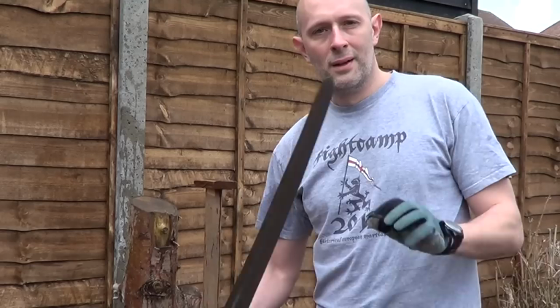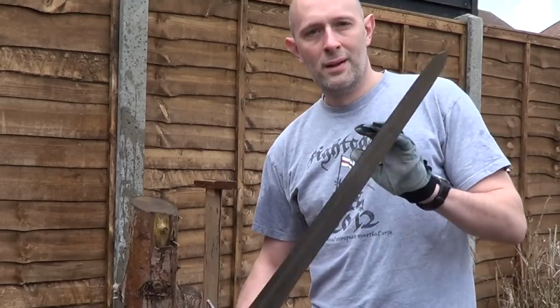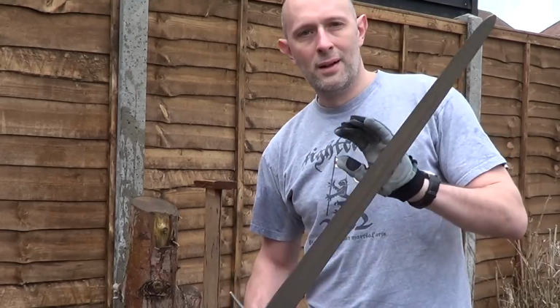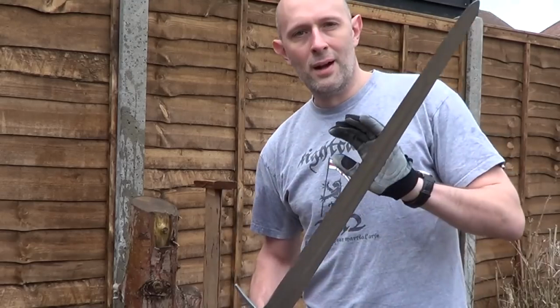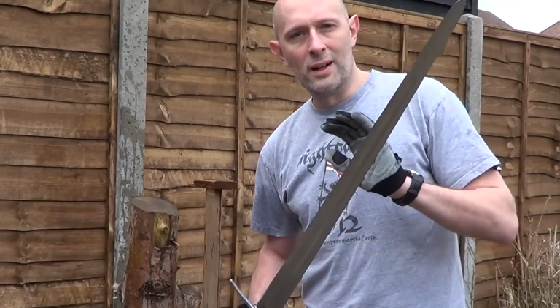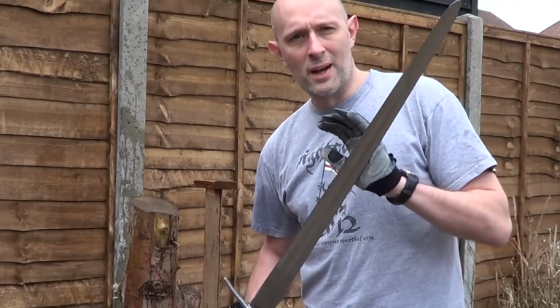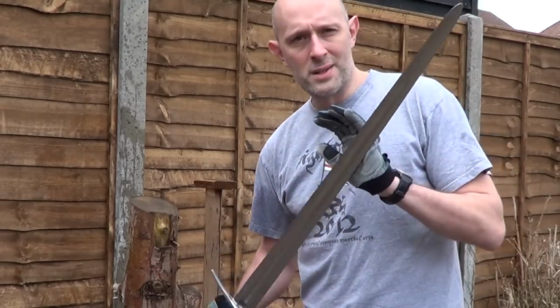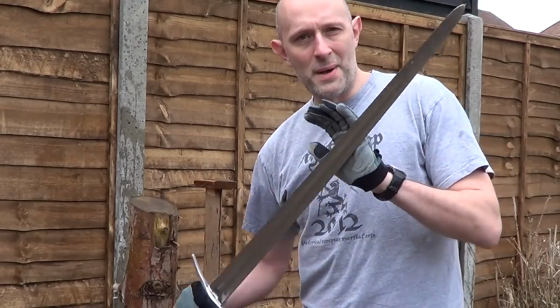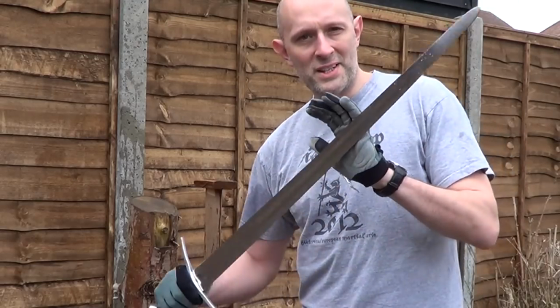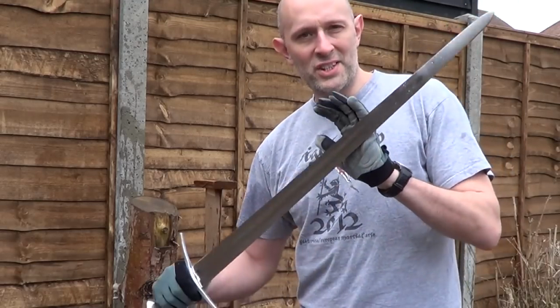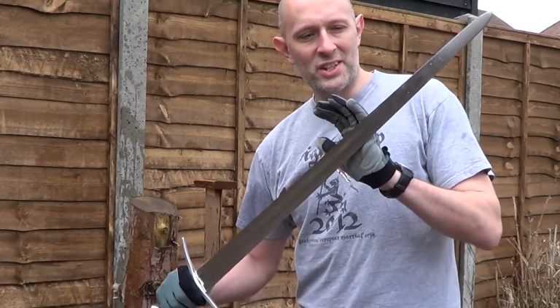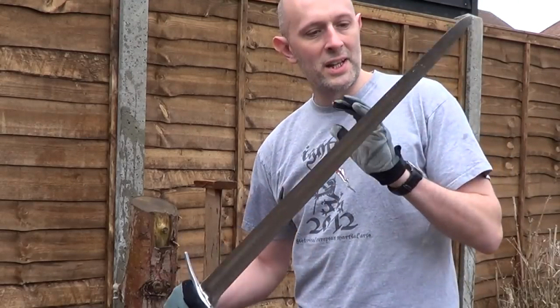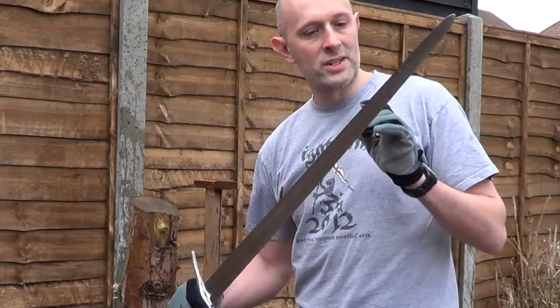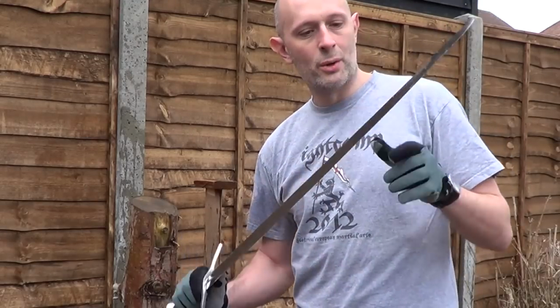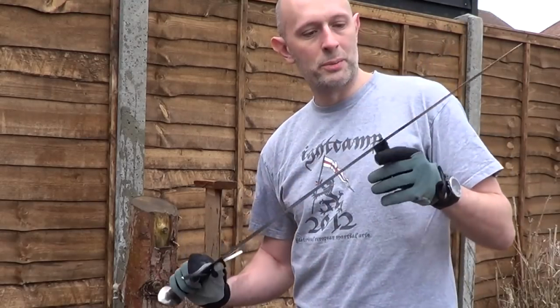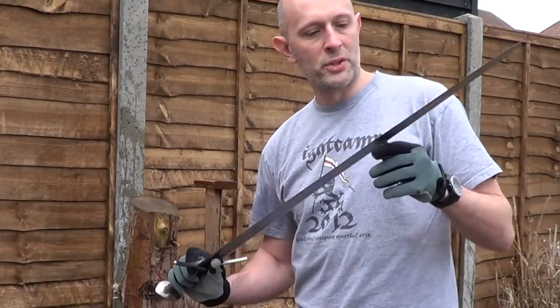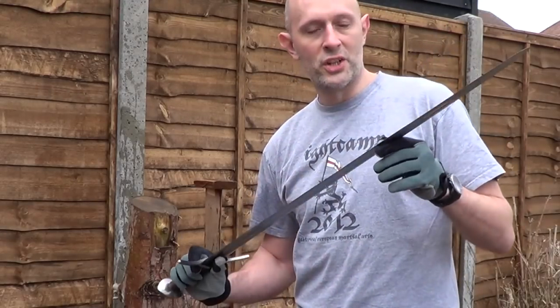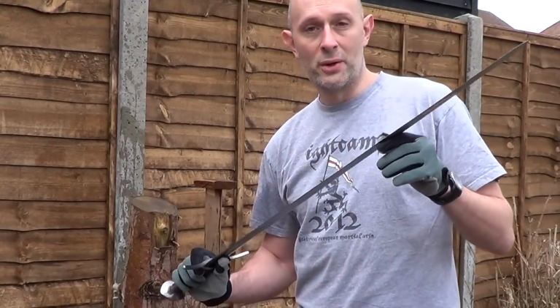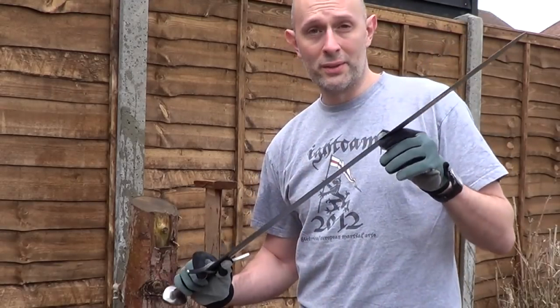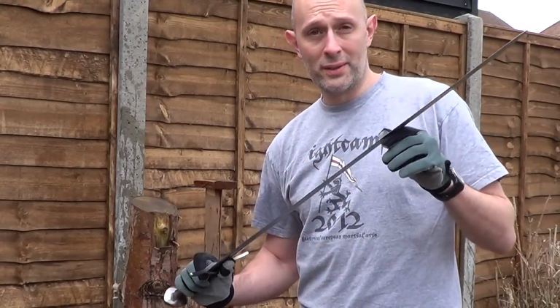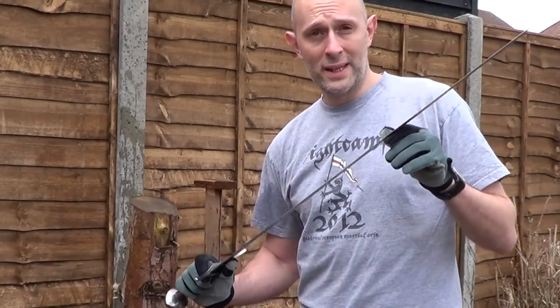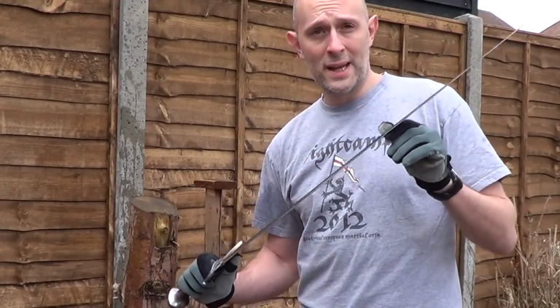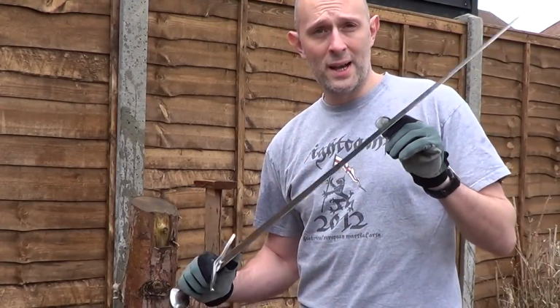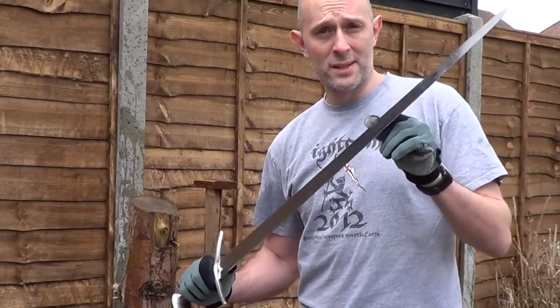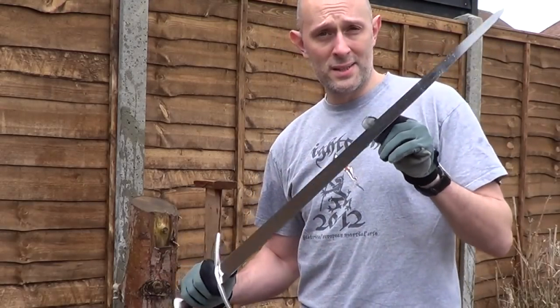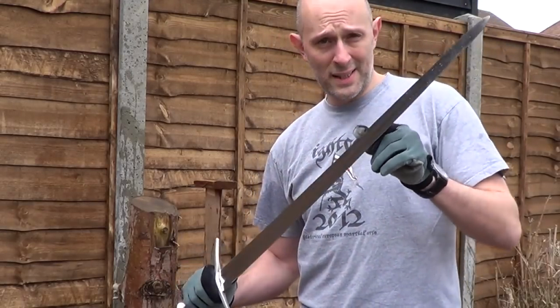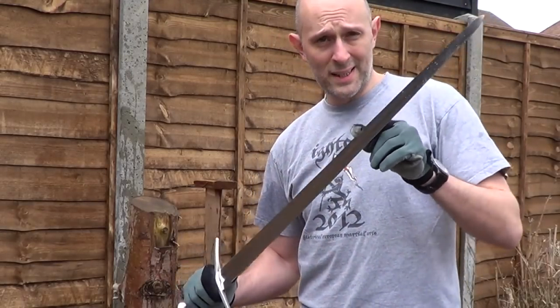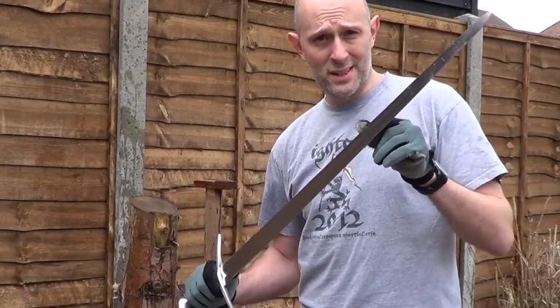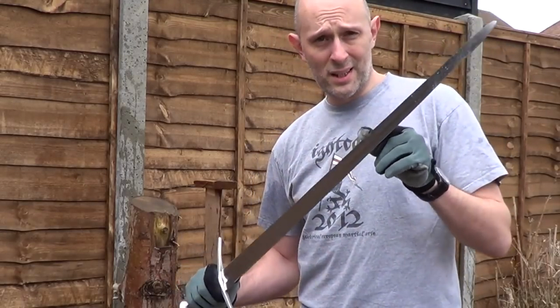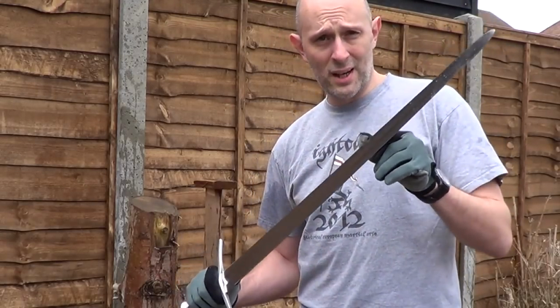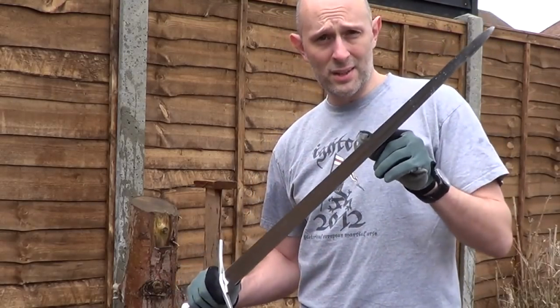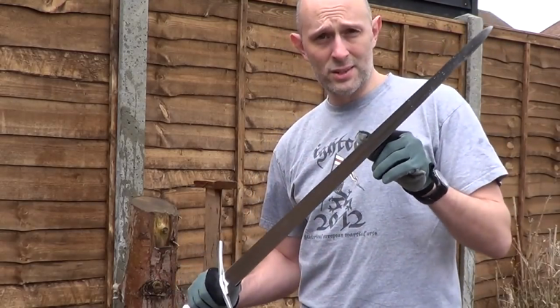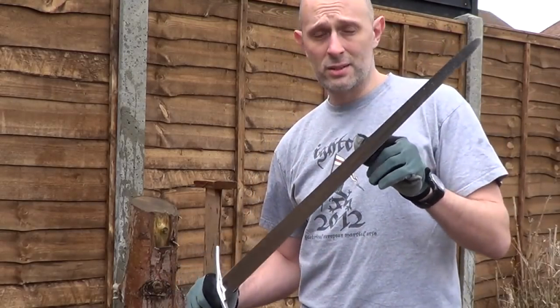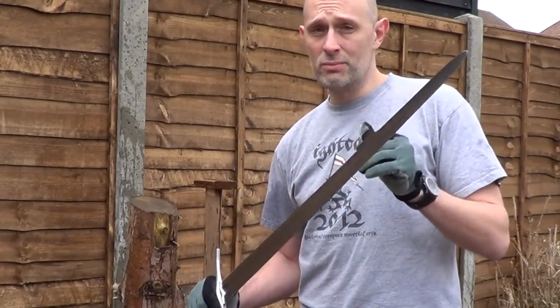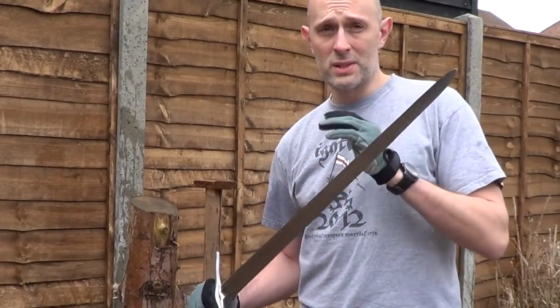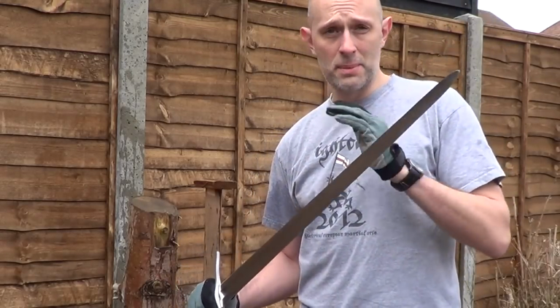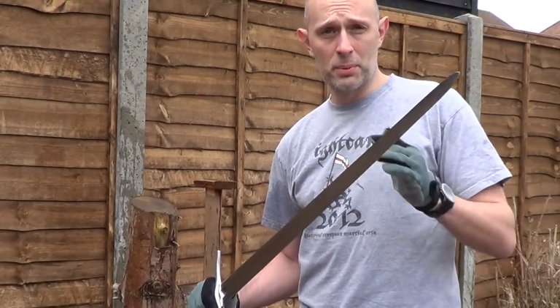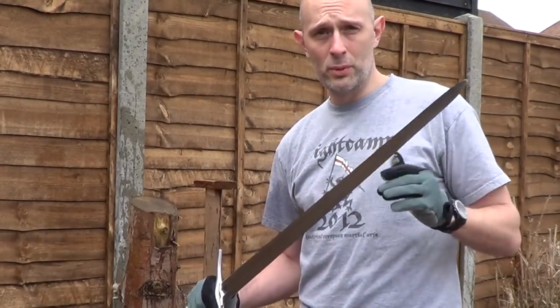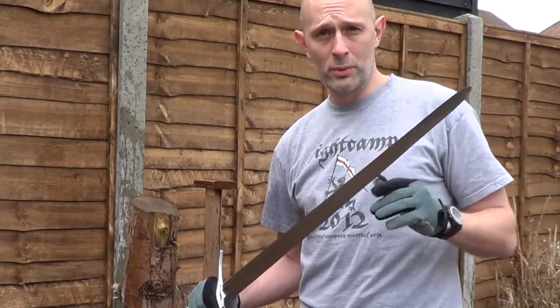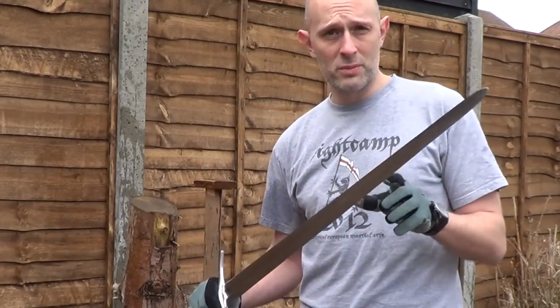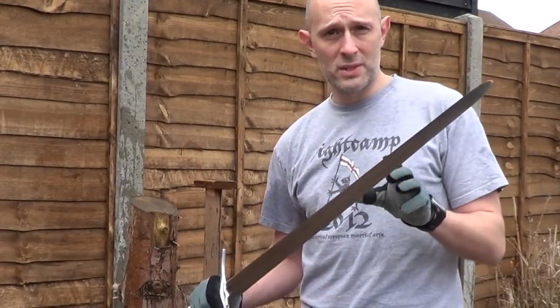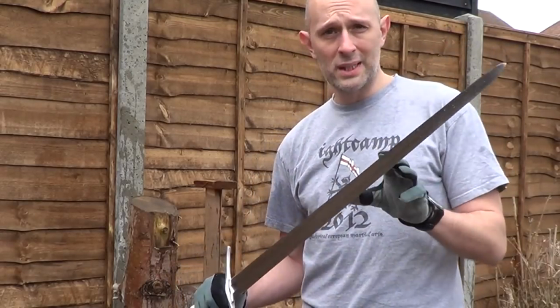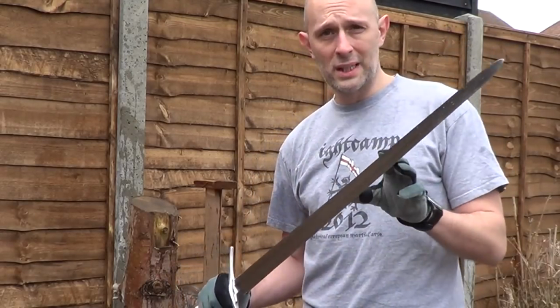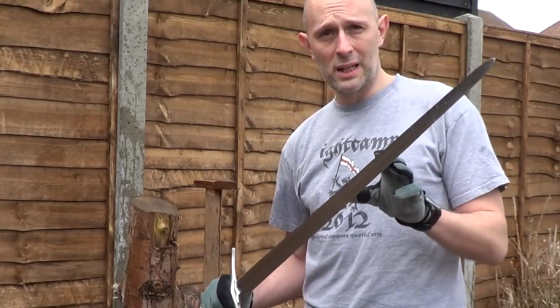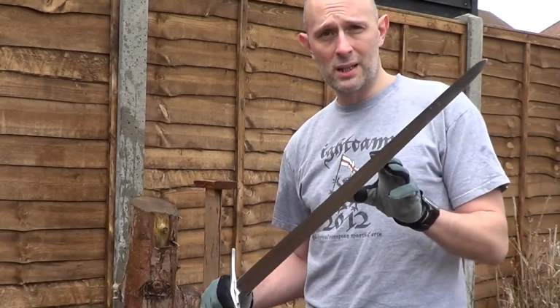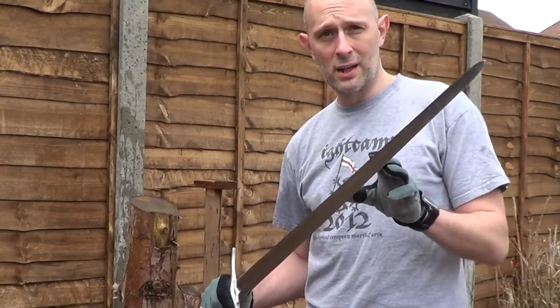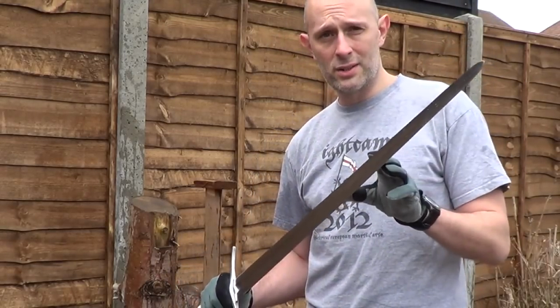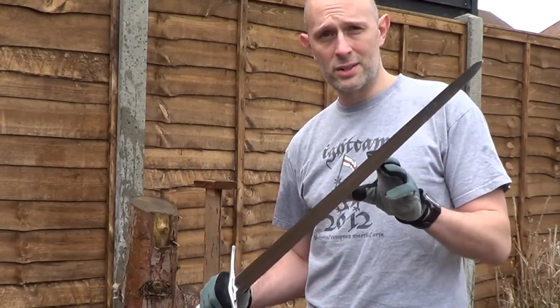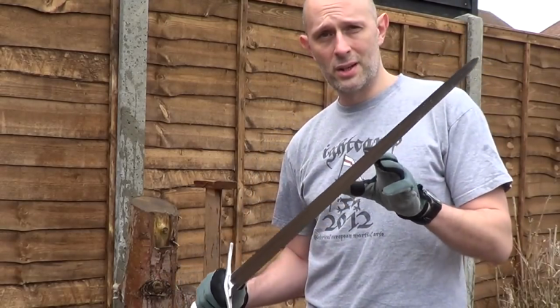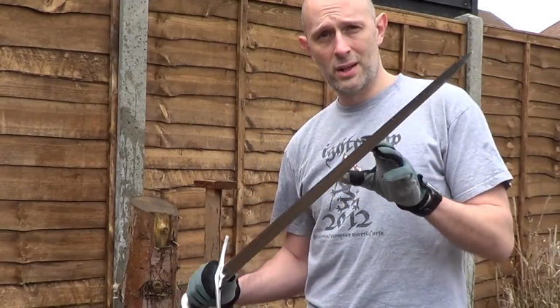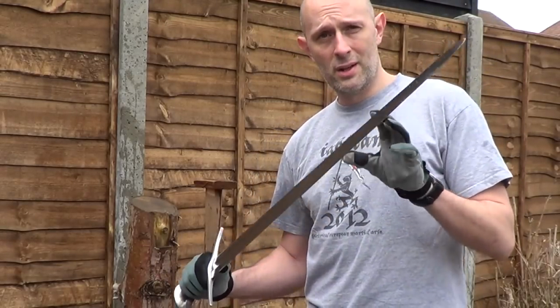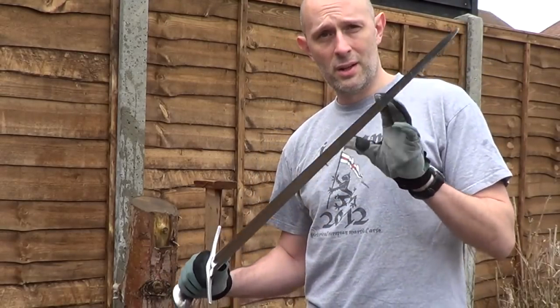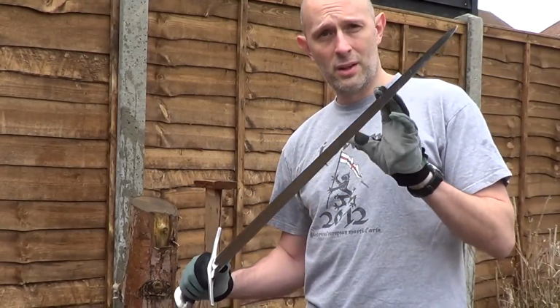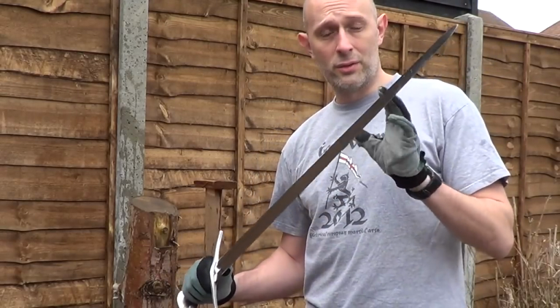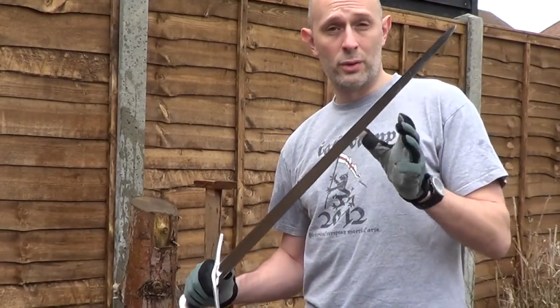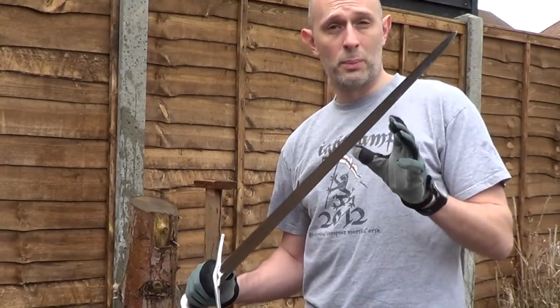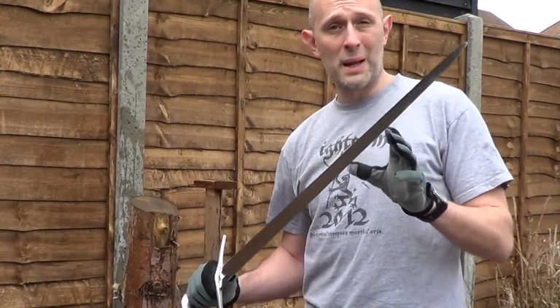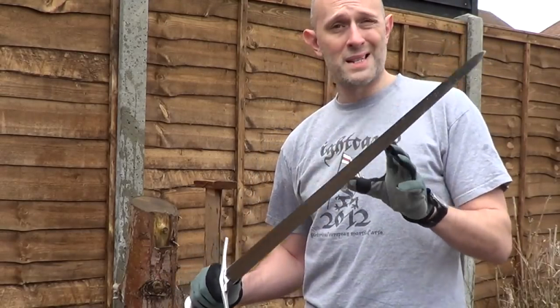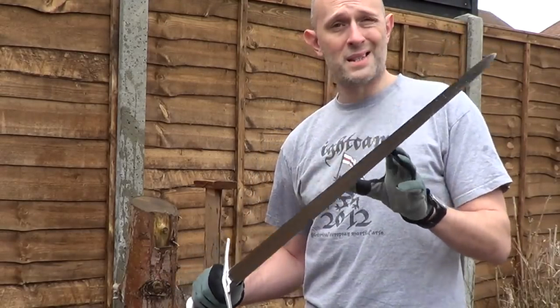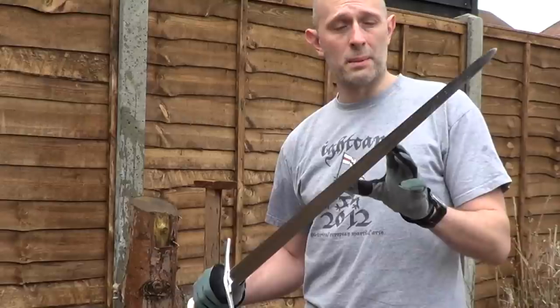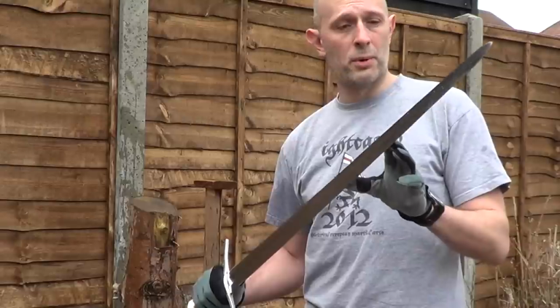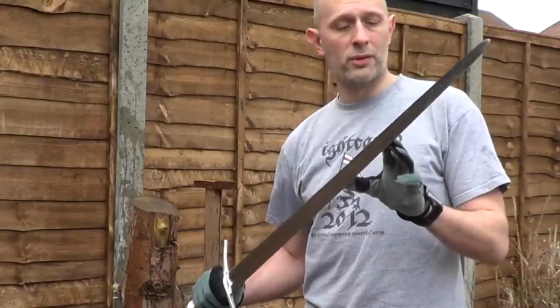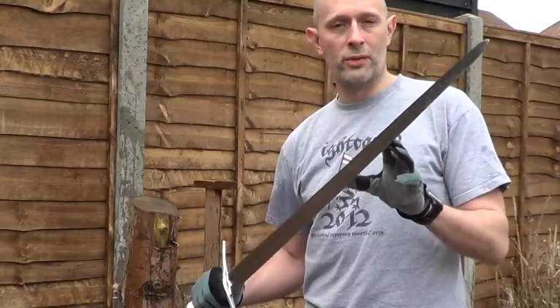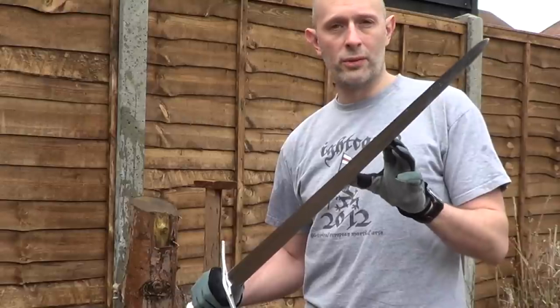Hi guys, Matt Easton here. I'm just showing the six cuts — simple, singular cuts through plastic bottles.